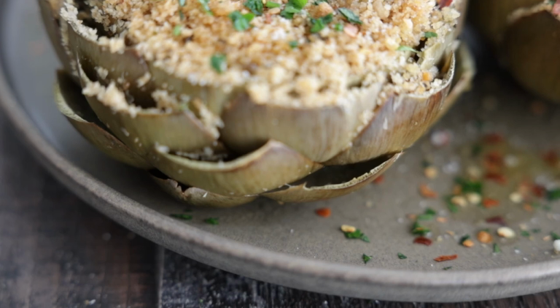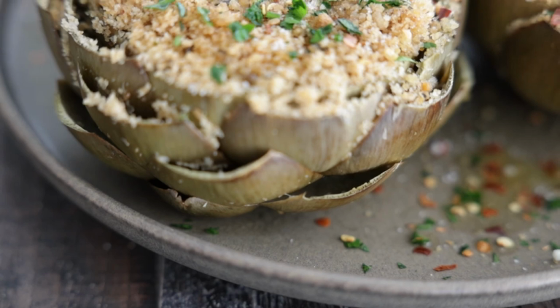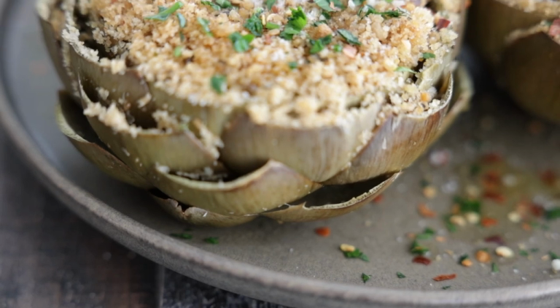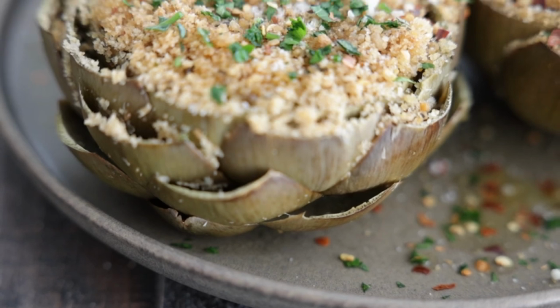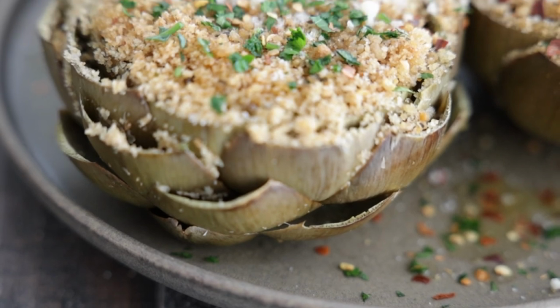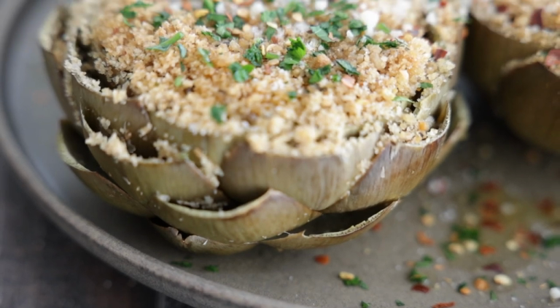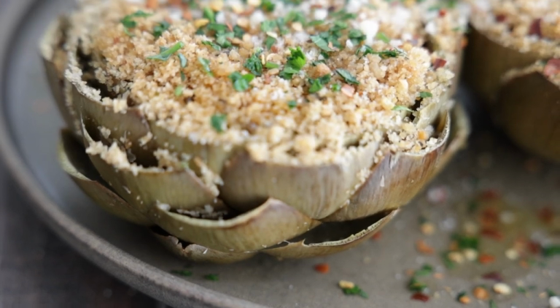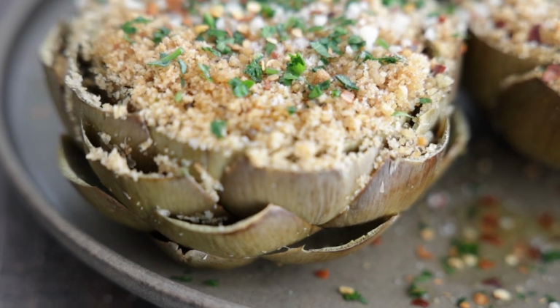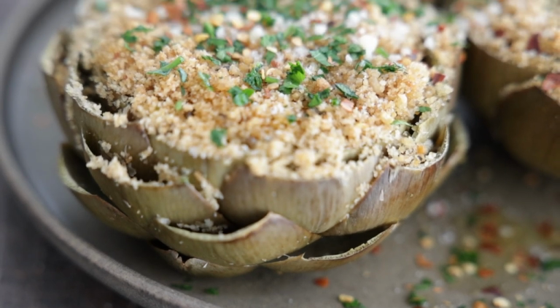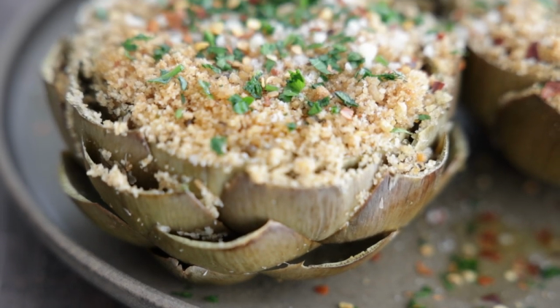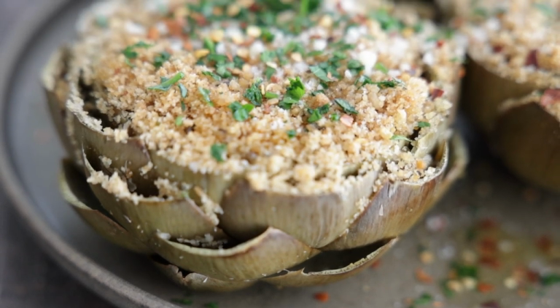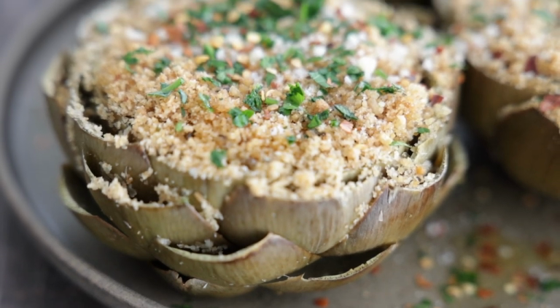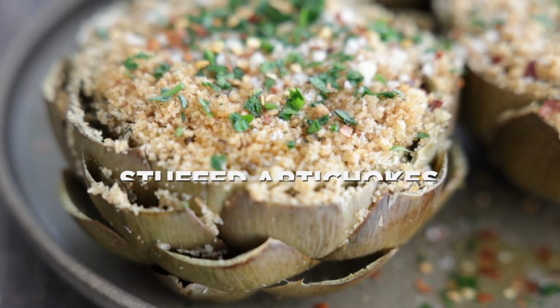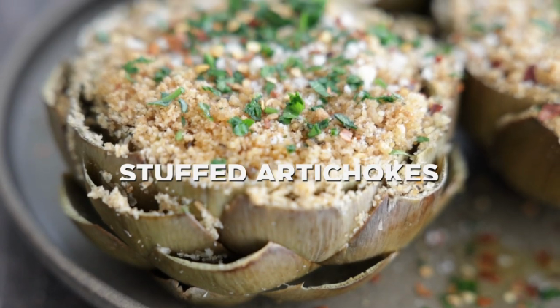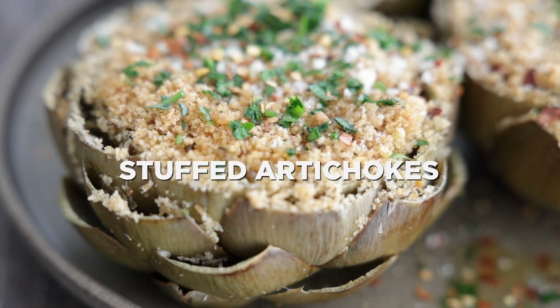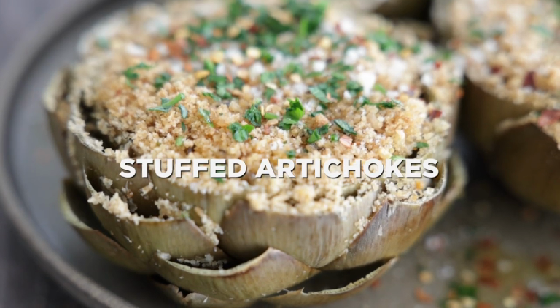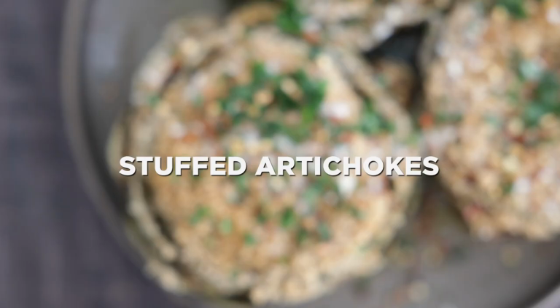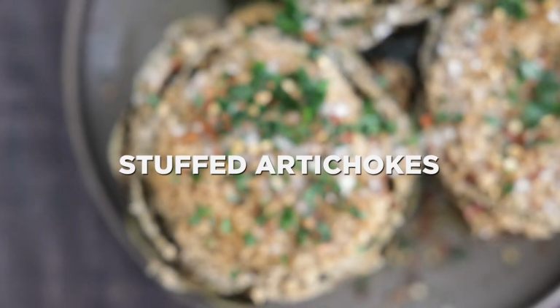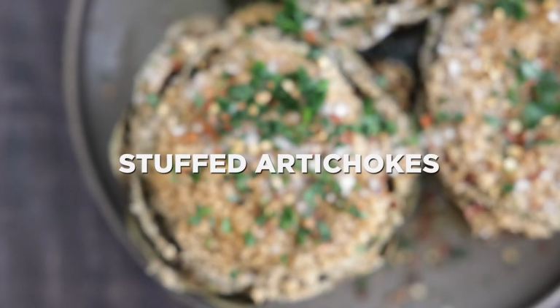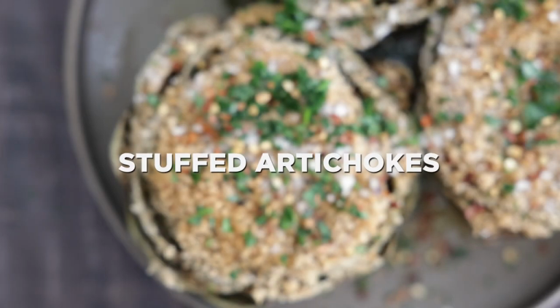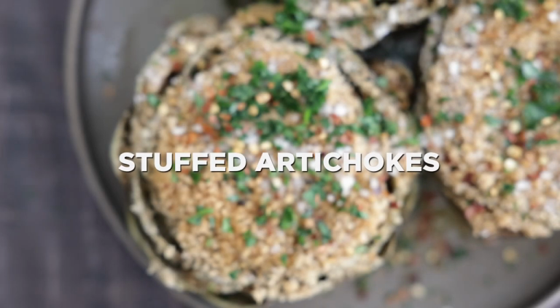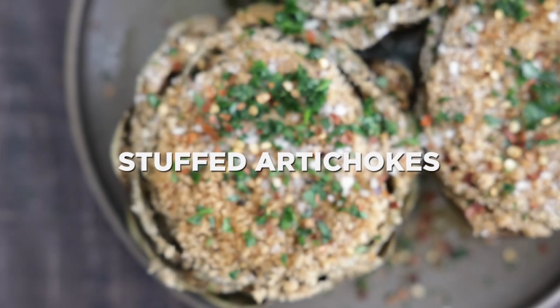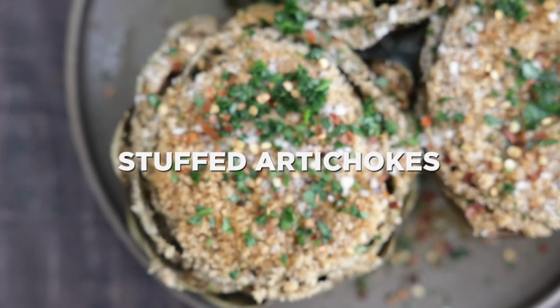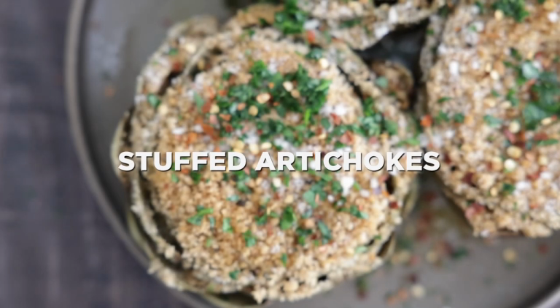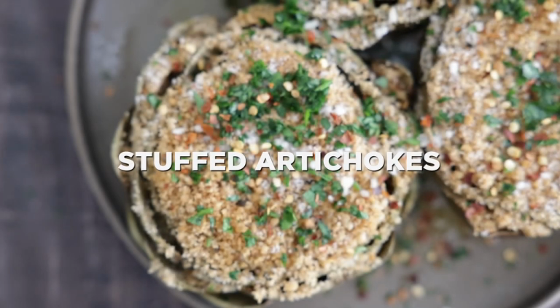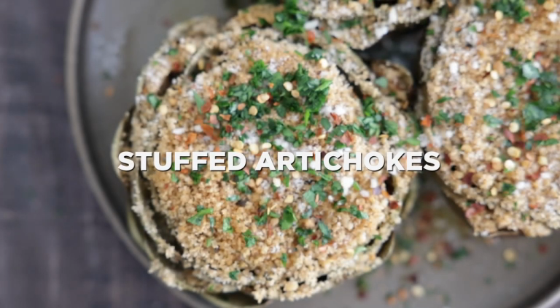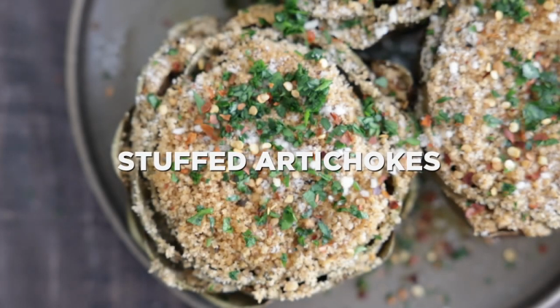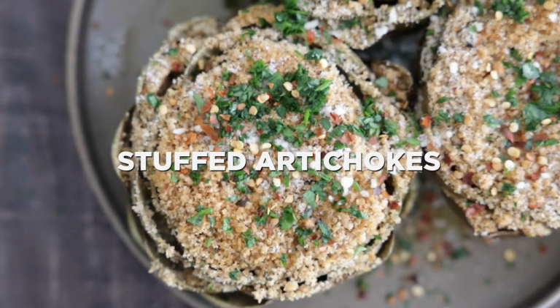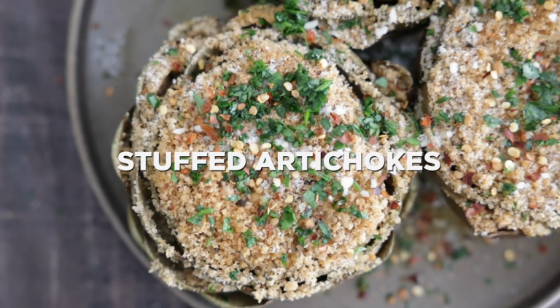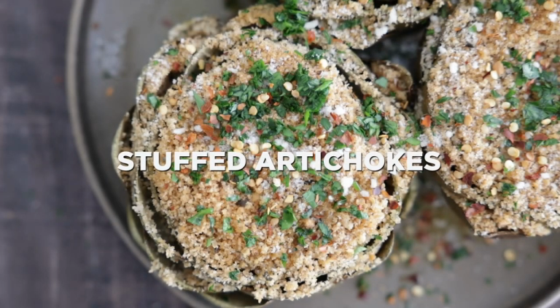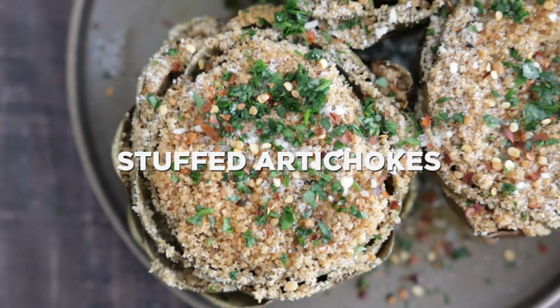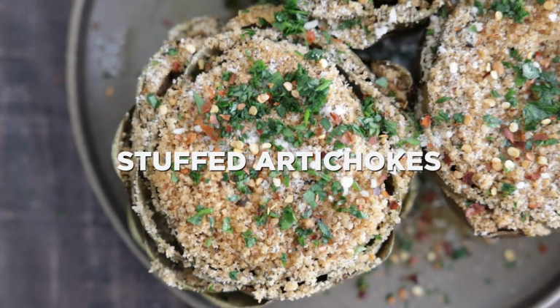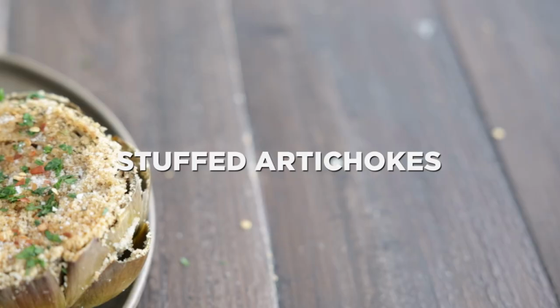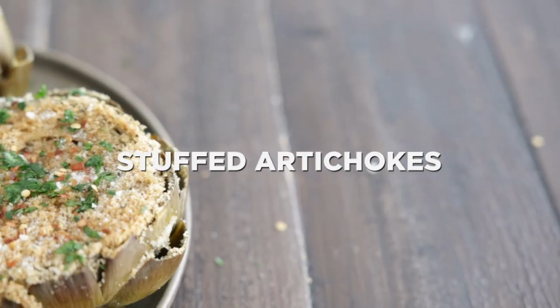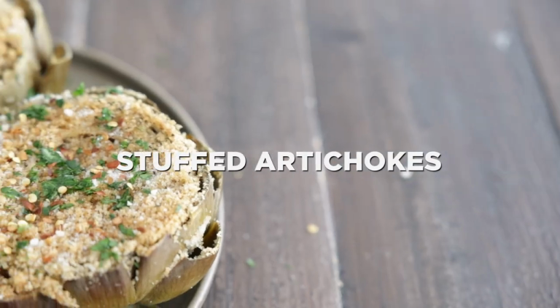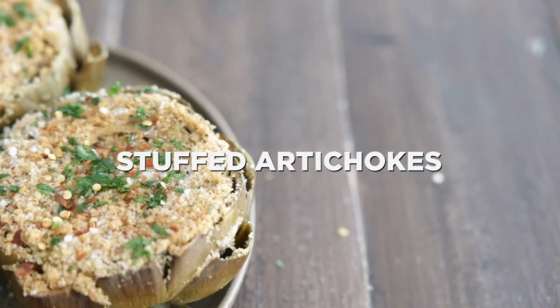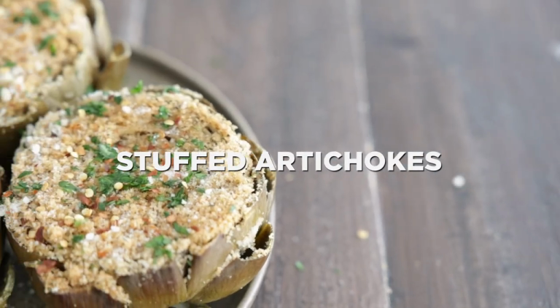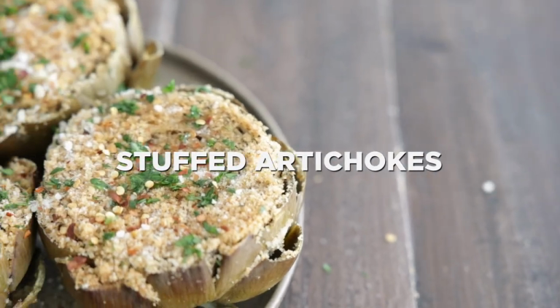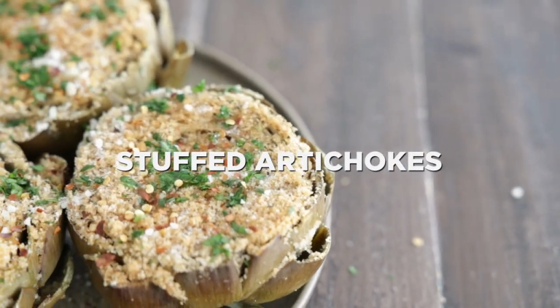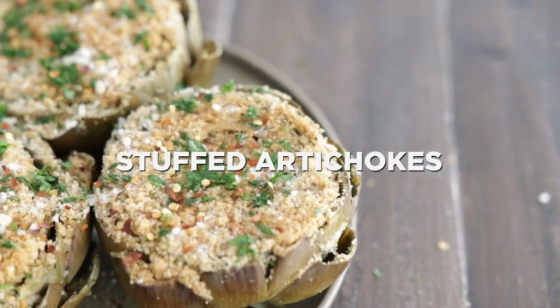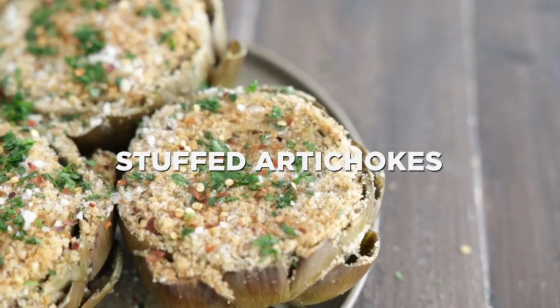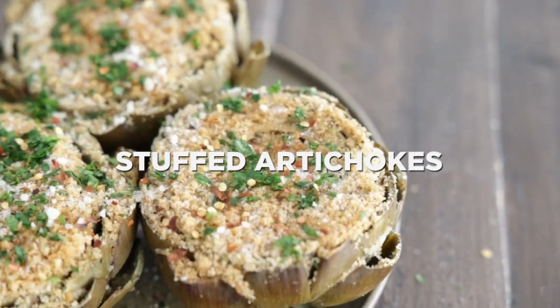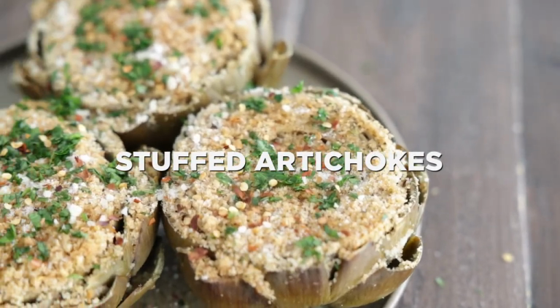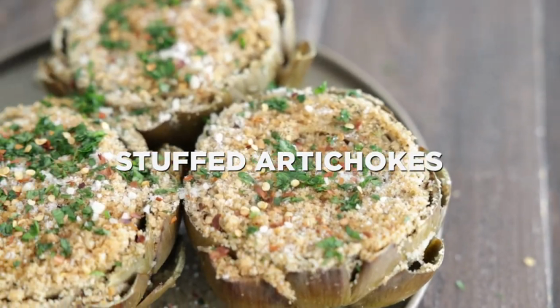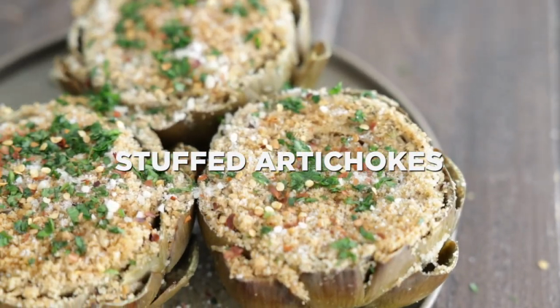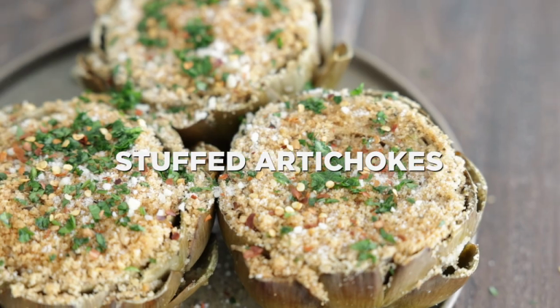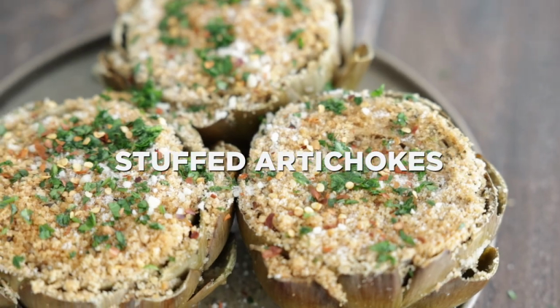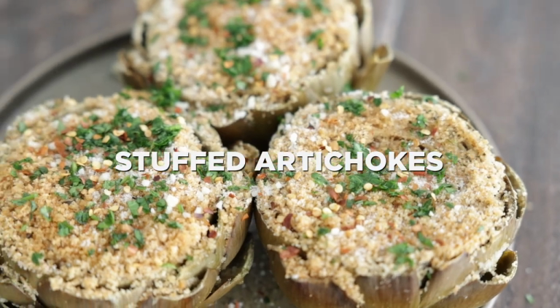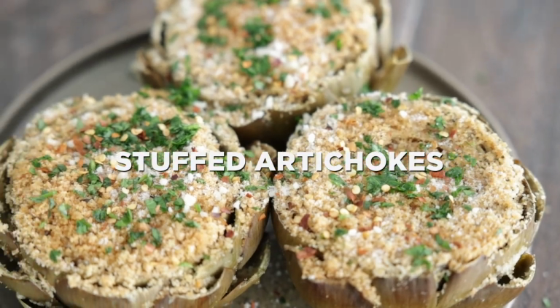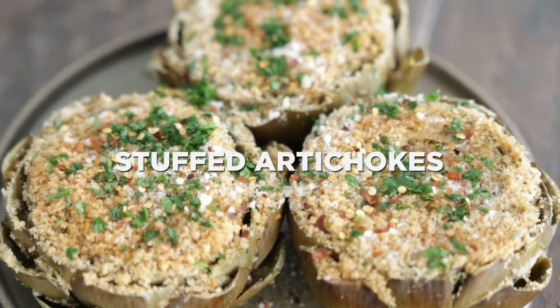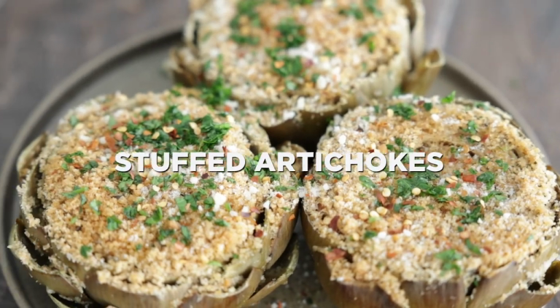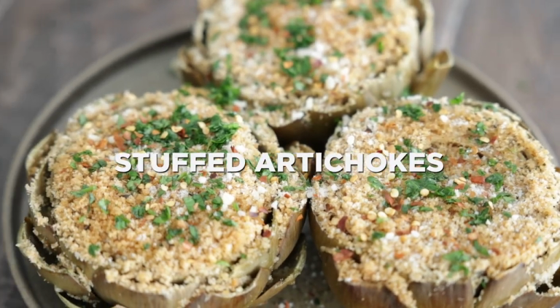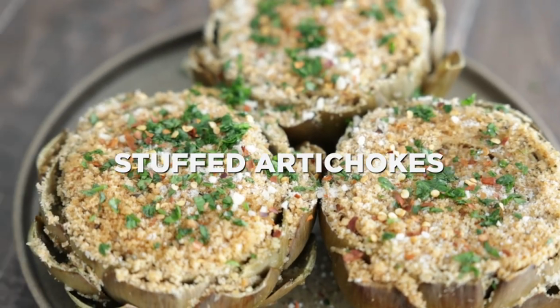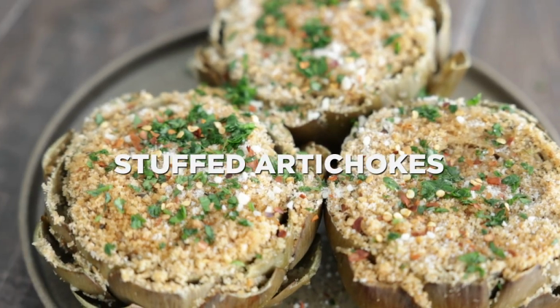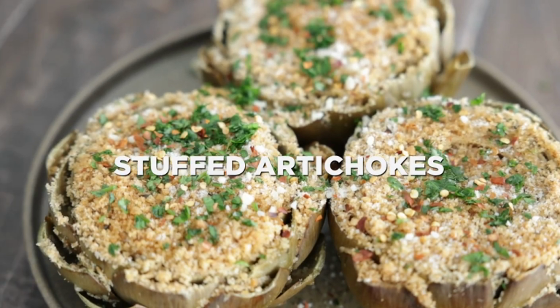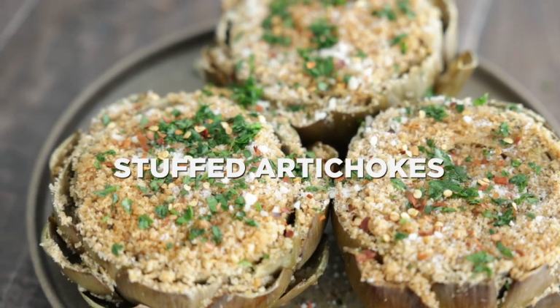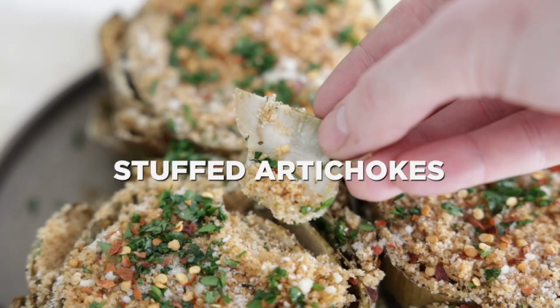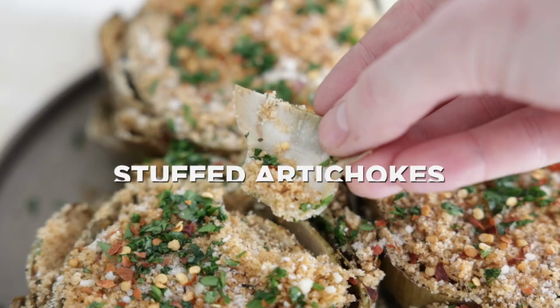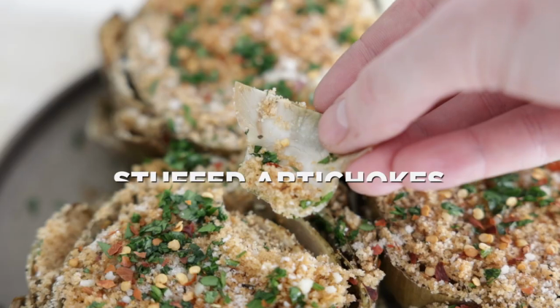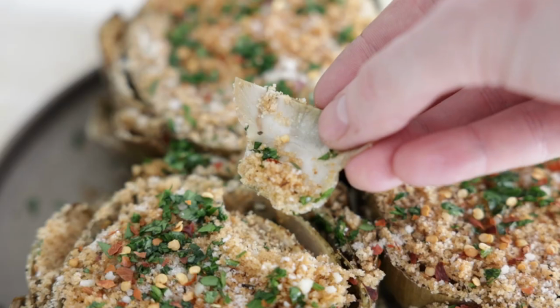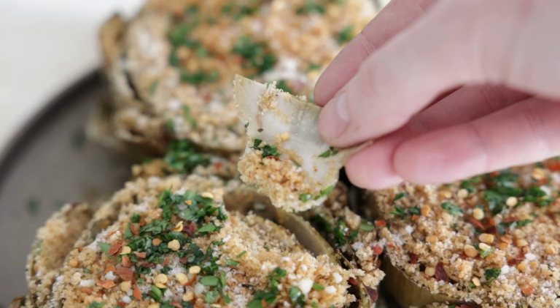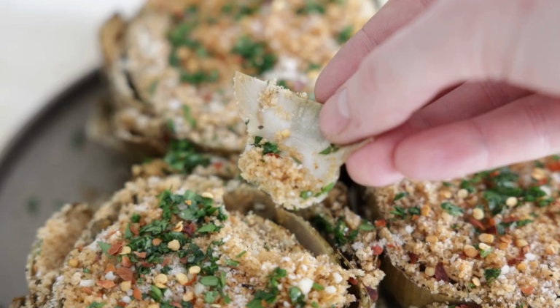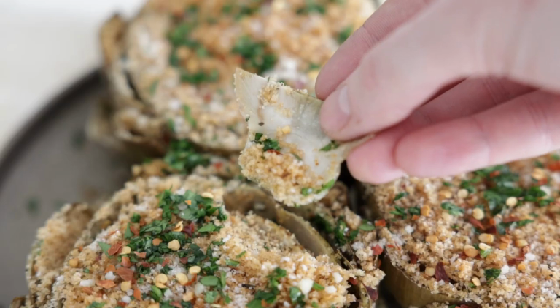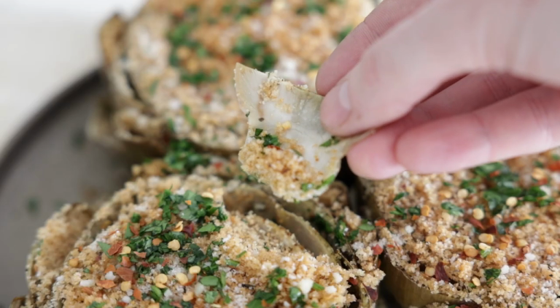Hey, thanks so much for stopping in. Chef Billy Parisi here with Heinen's. I'm going to show you how to make delicious Italian-stuffed fresh artichokes.